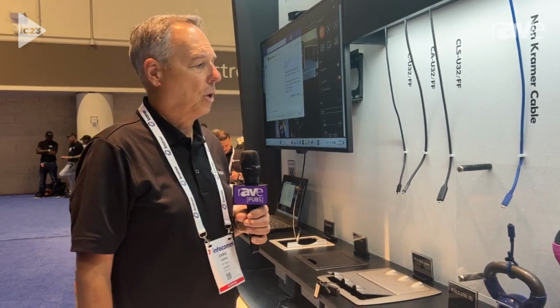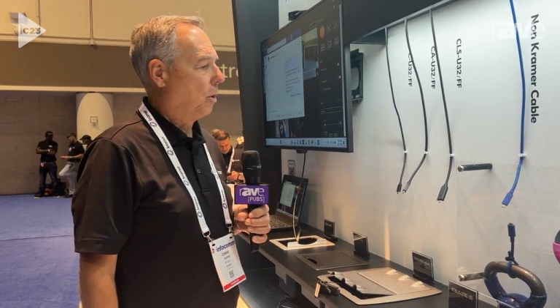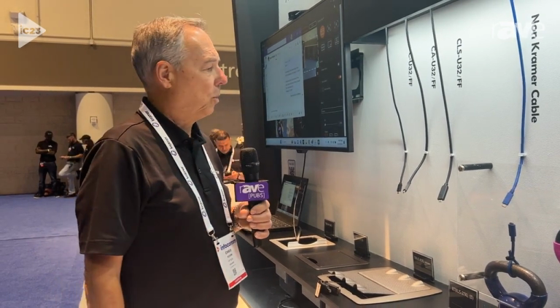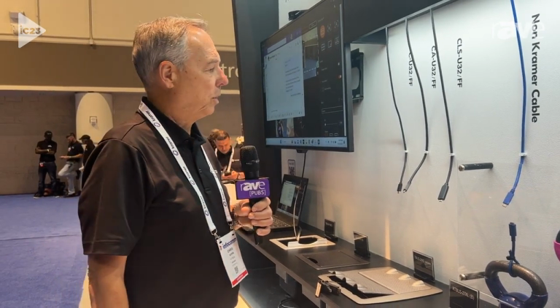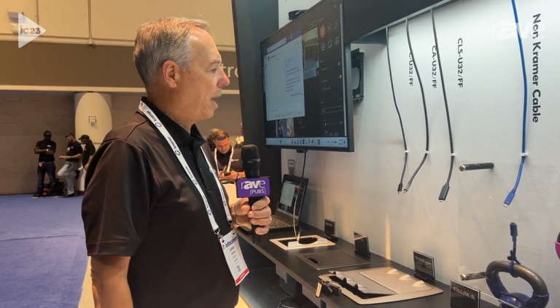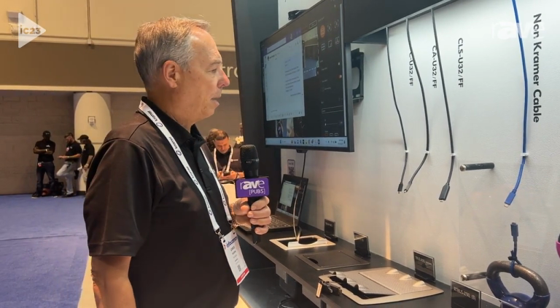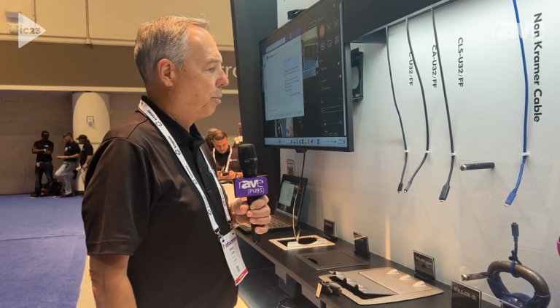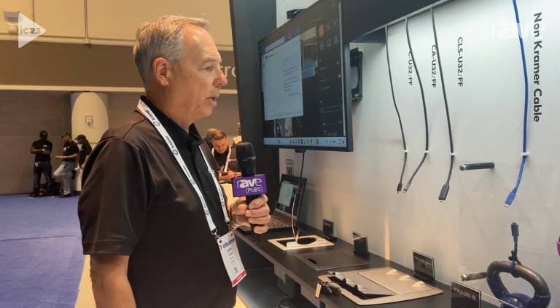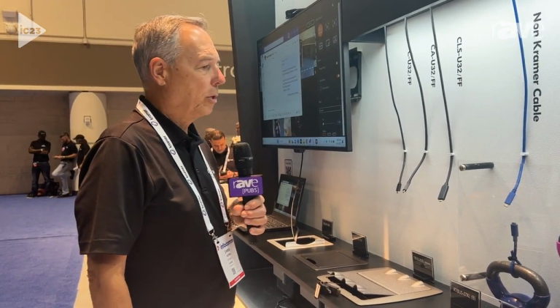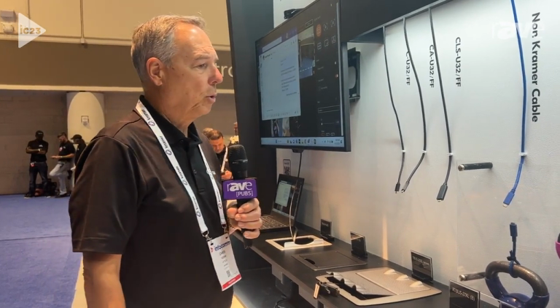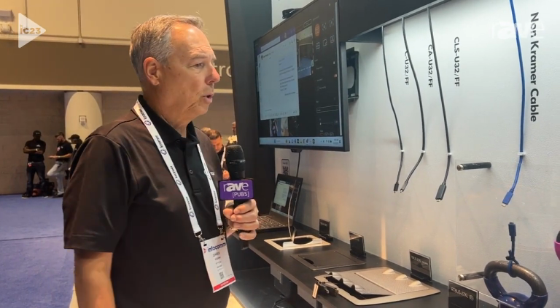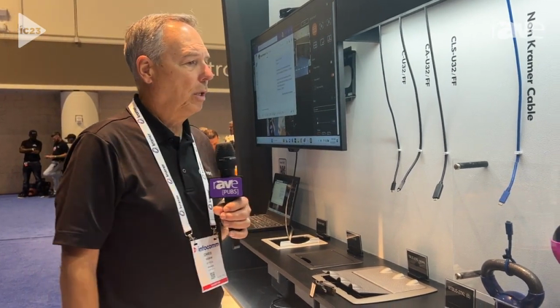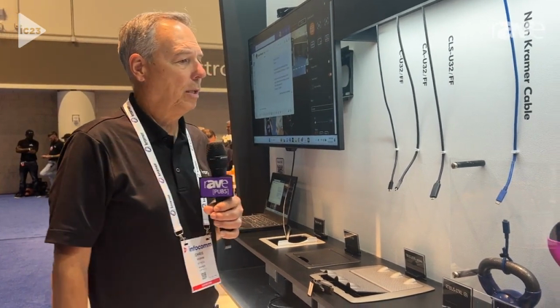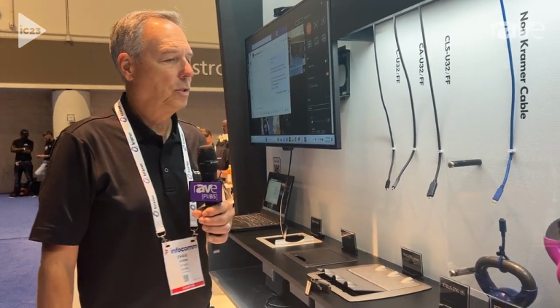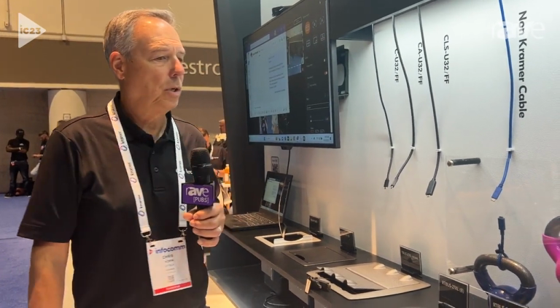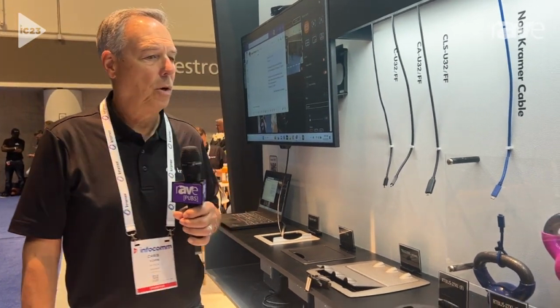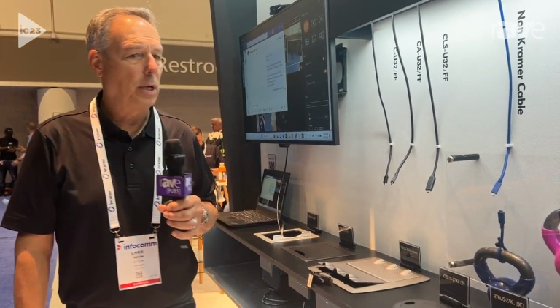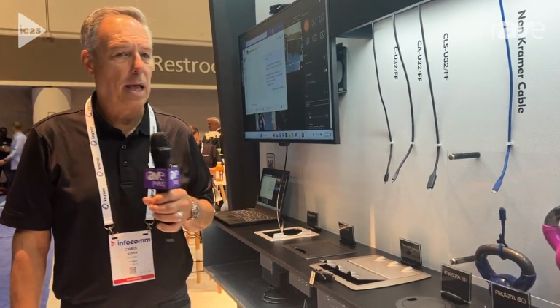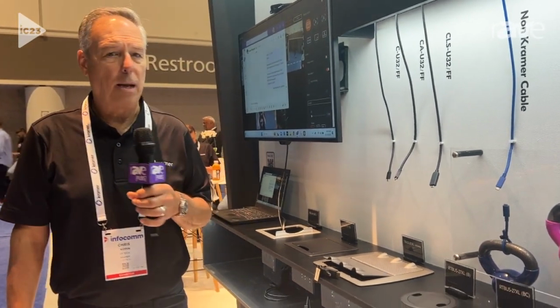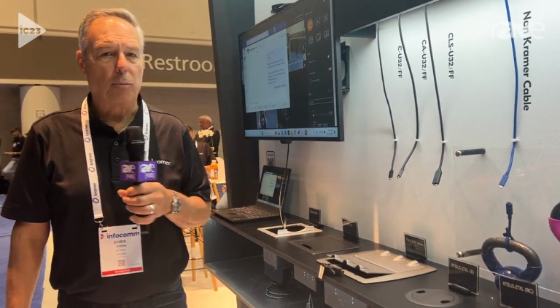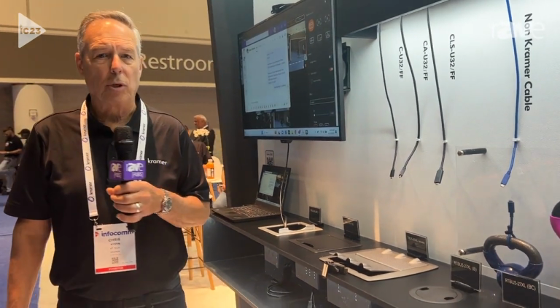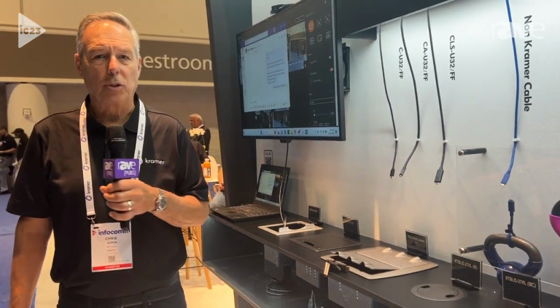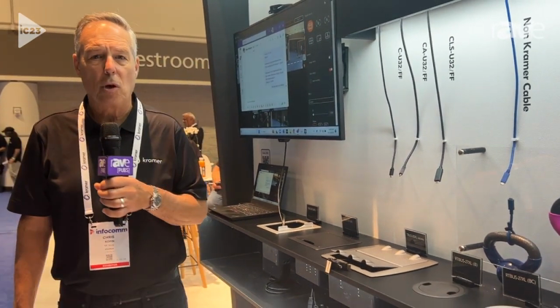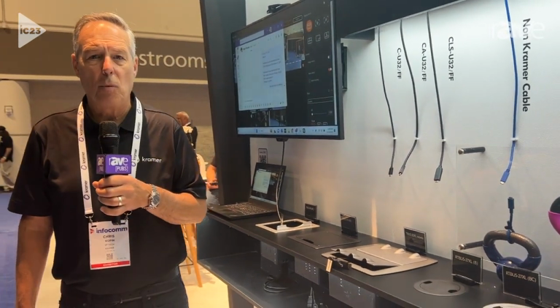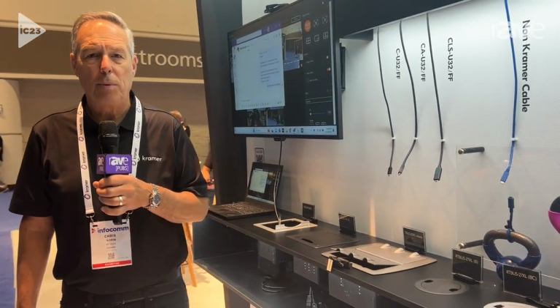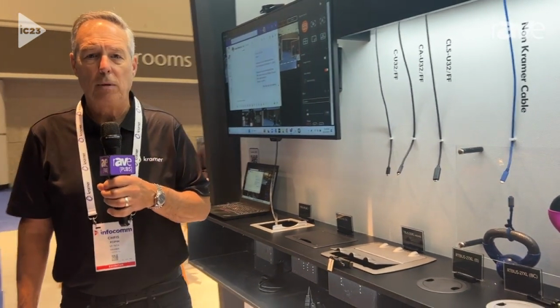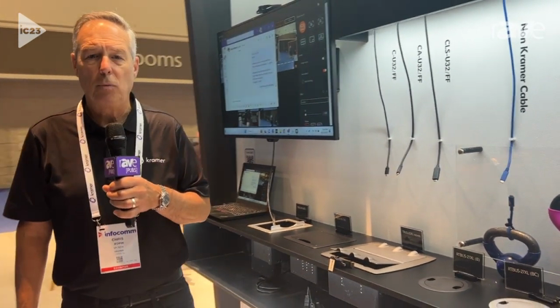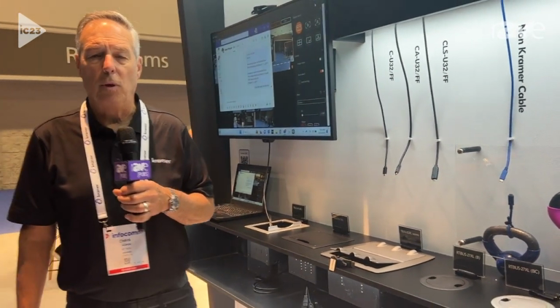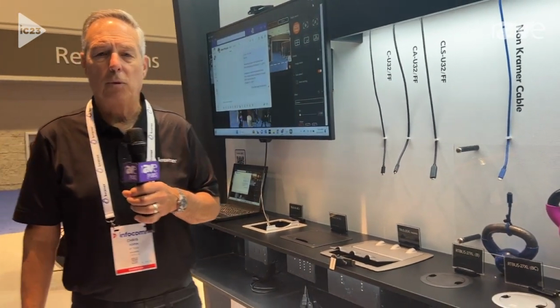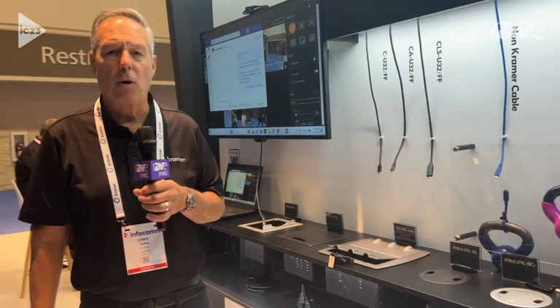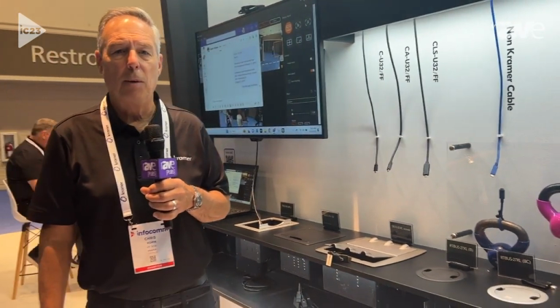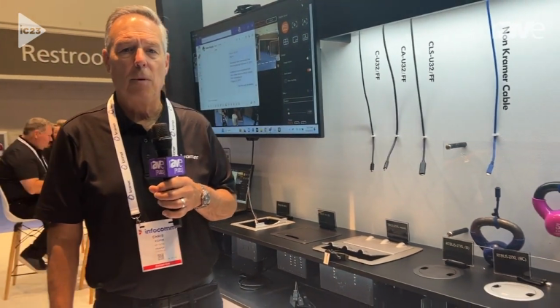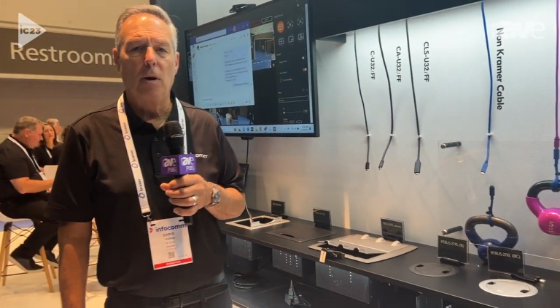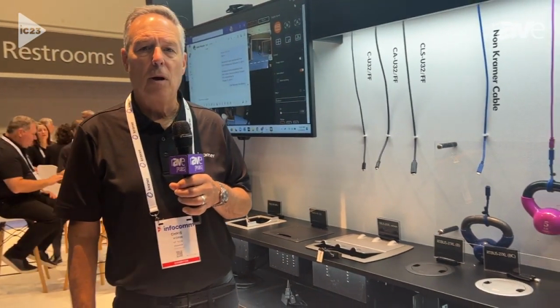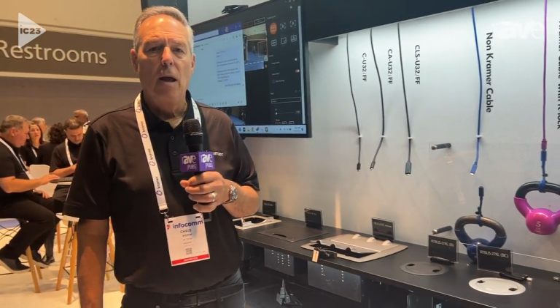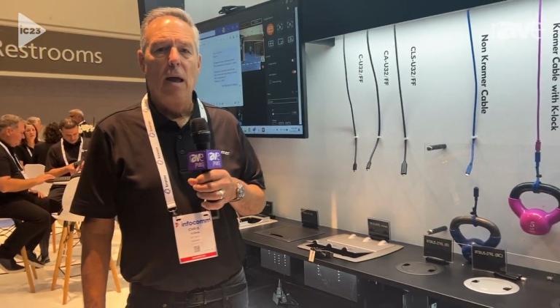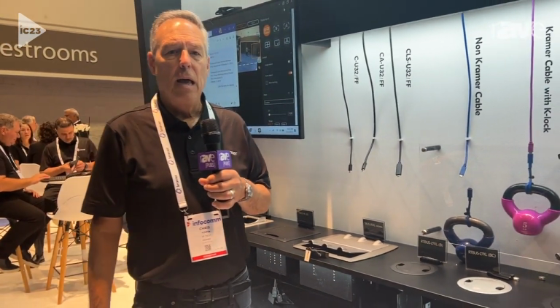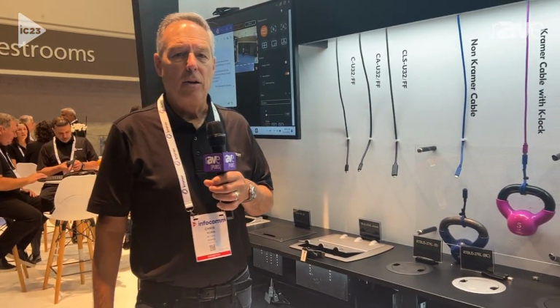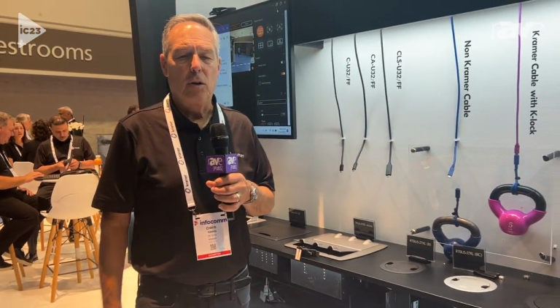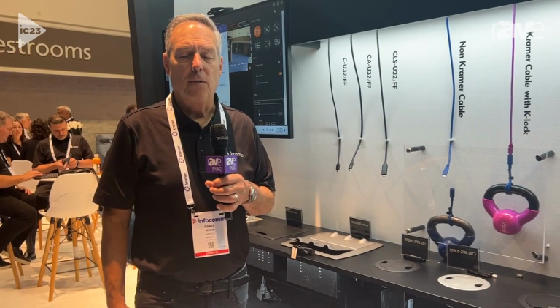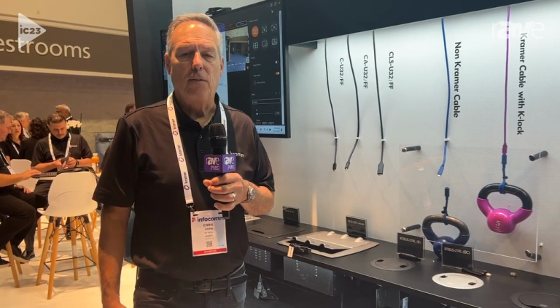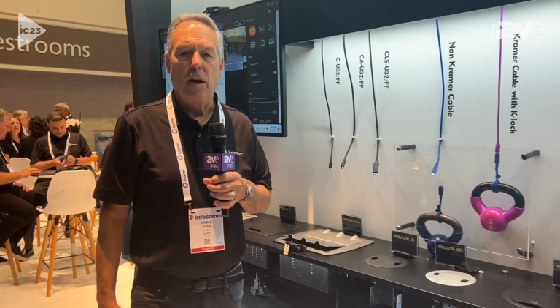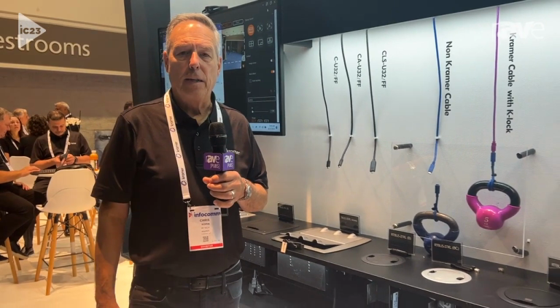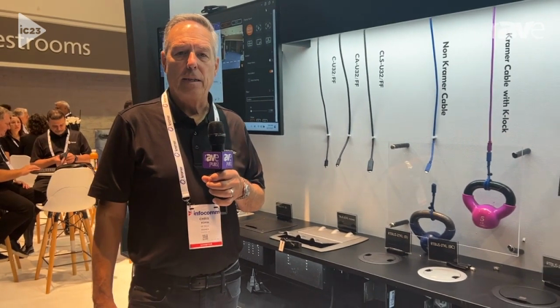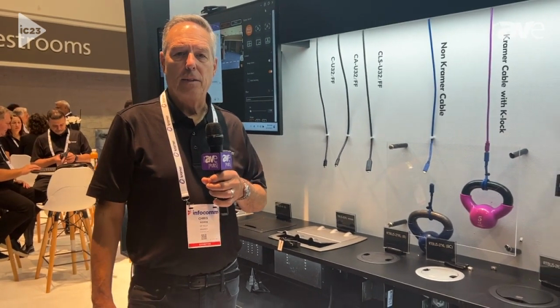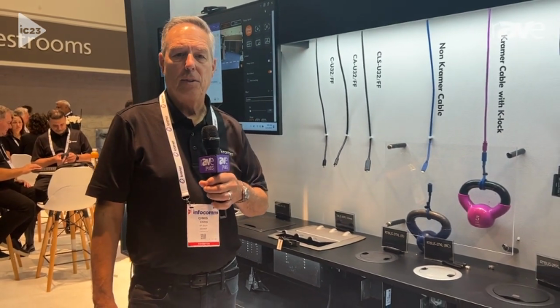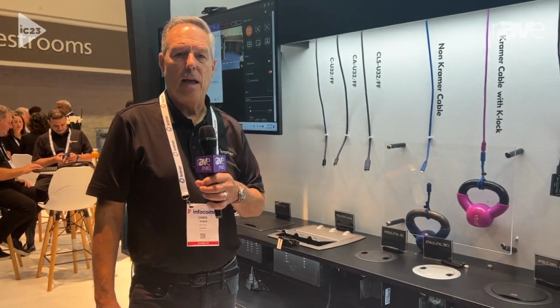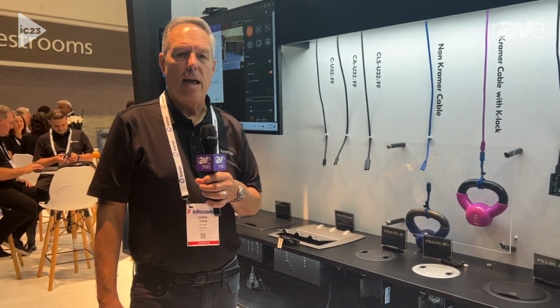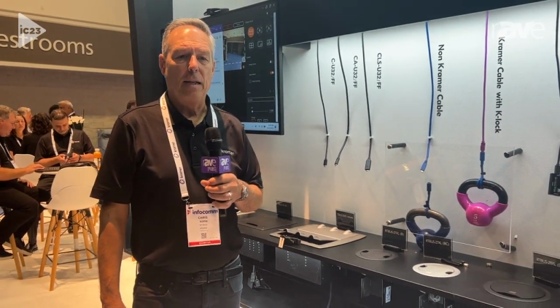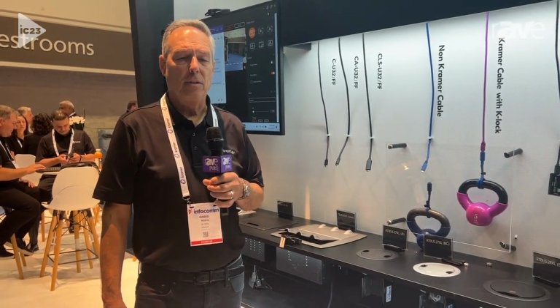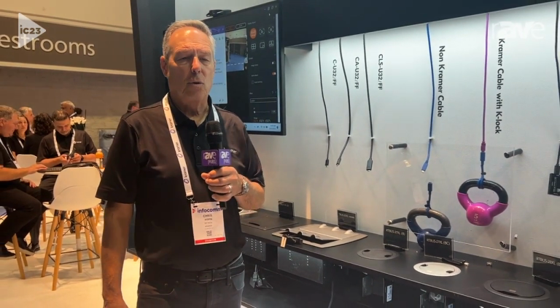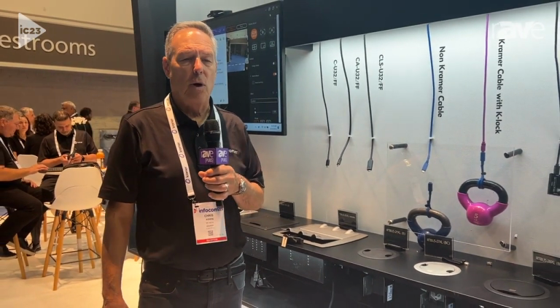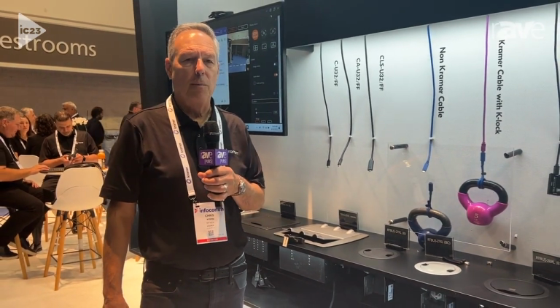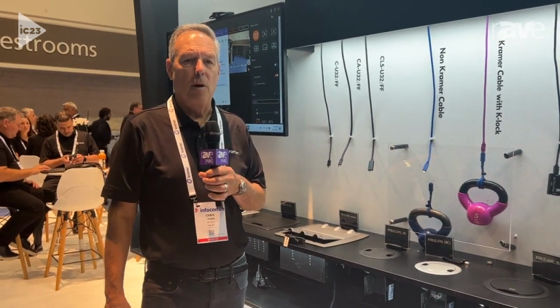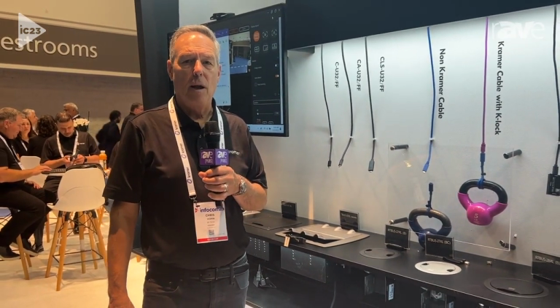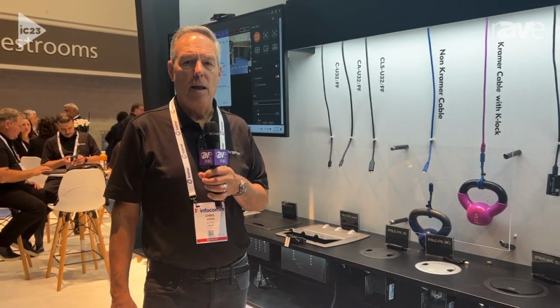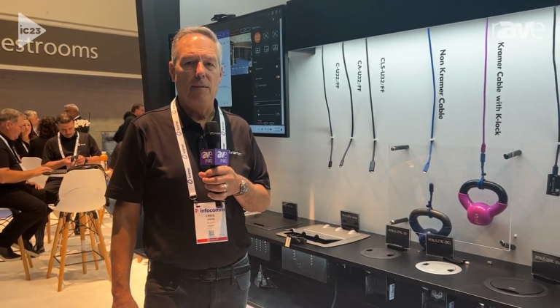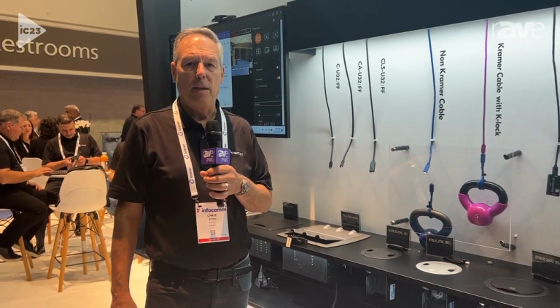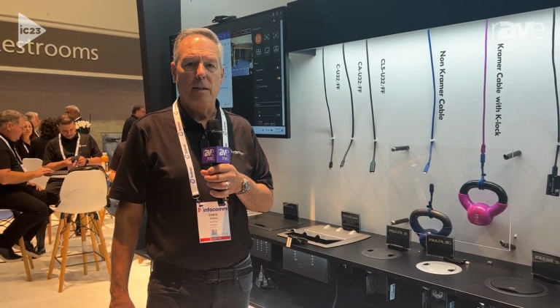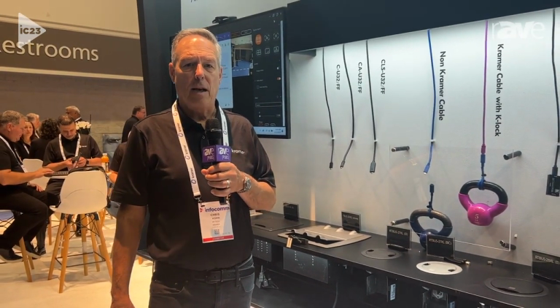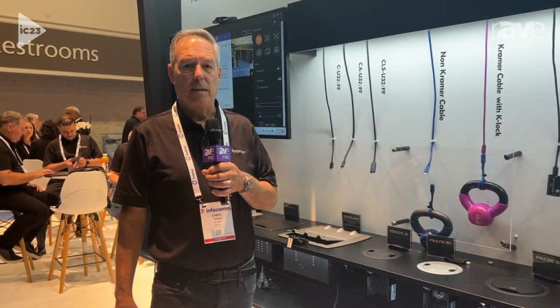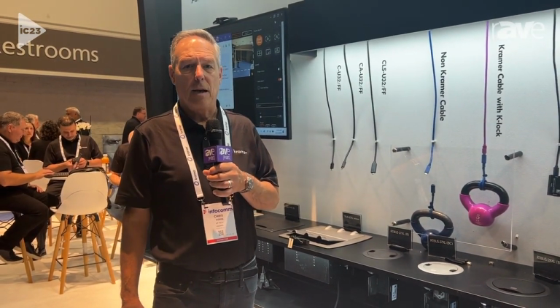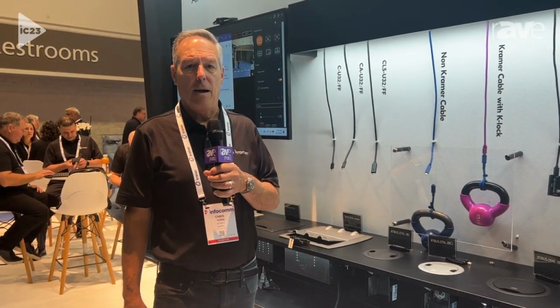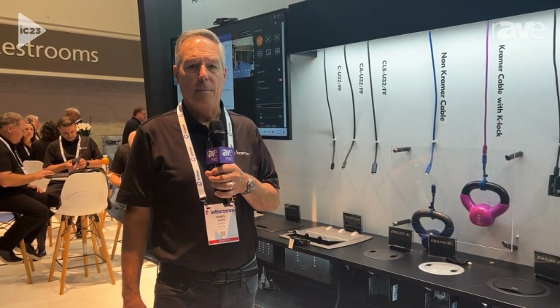Pretty cool. I'm Chris Koppen with Kramer, and you can find us at KramerAV.com.